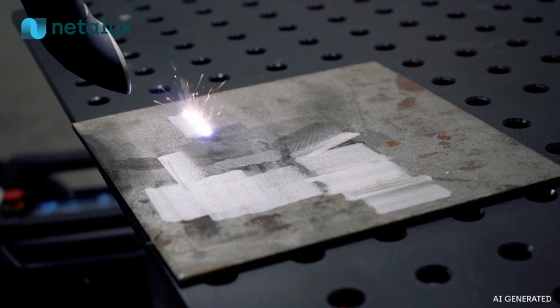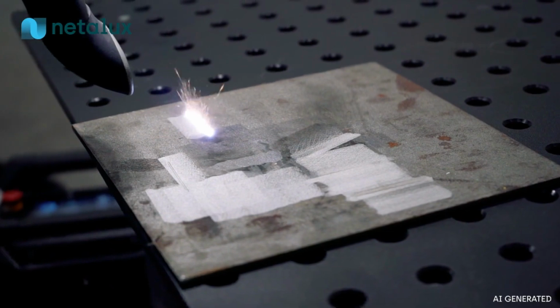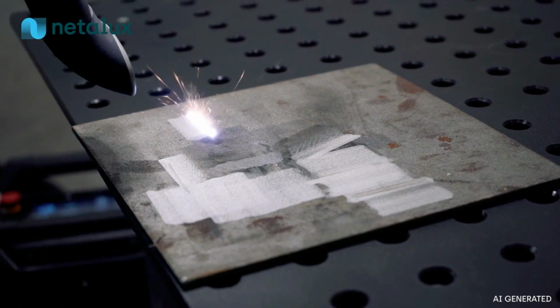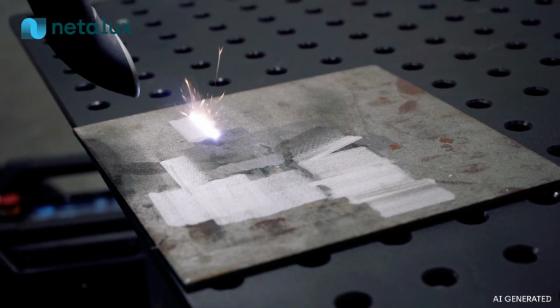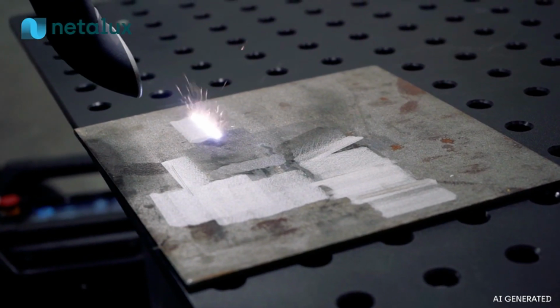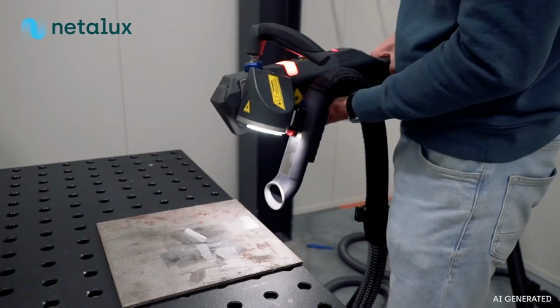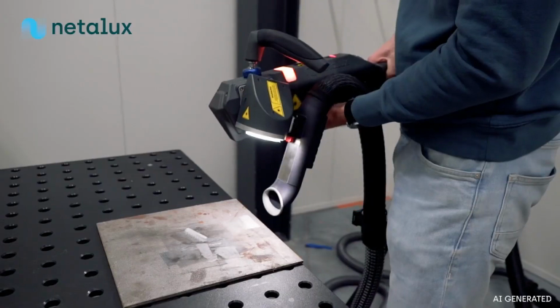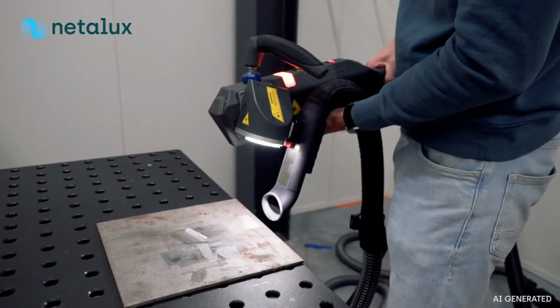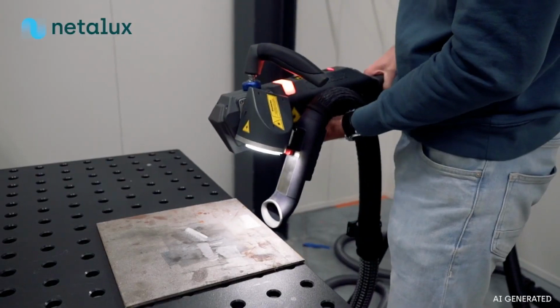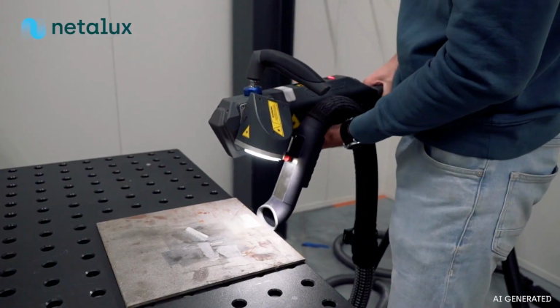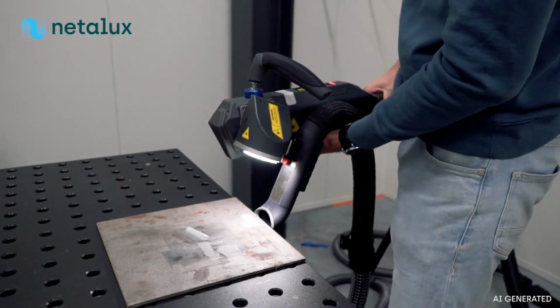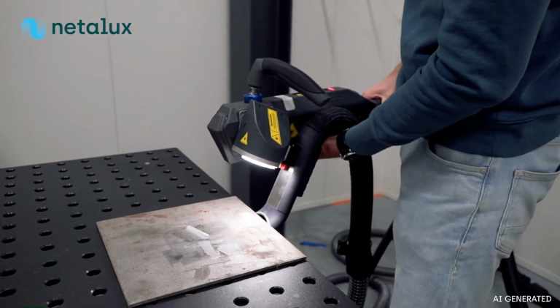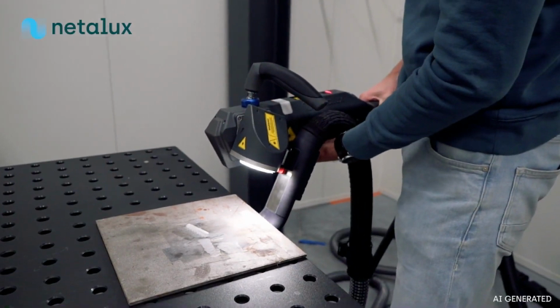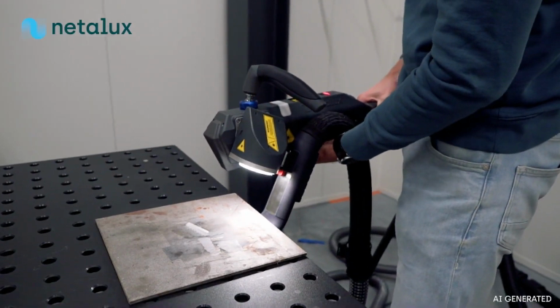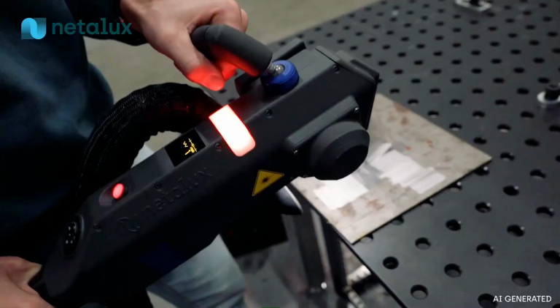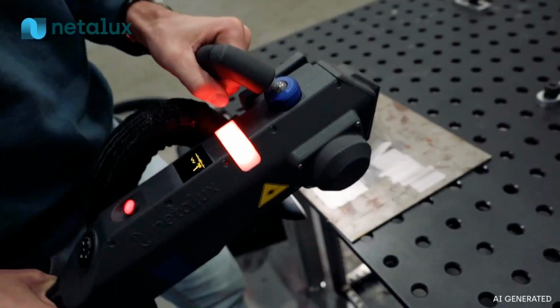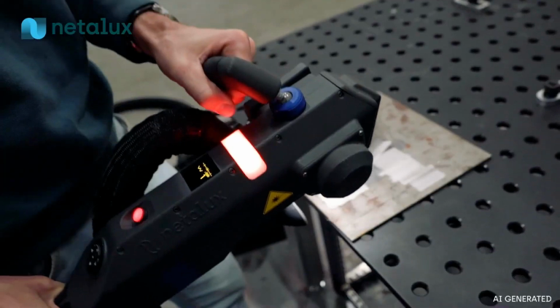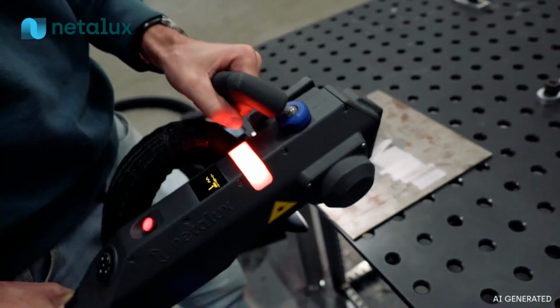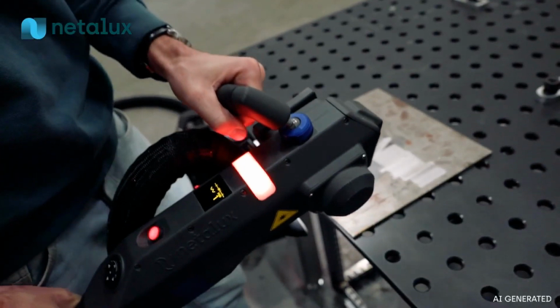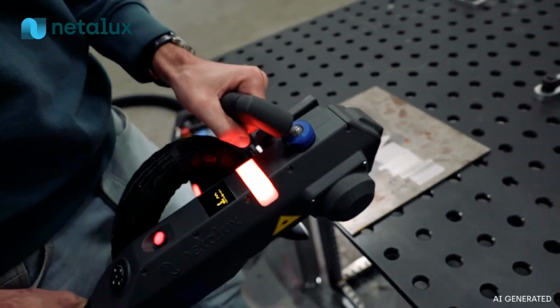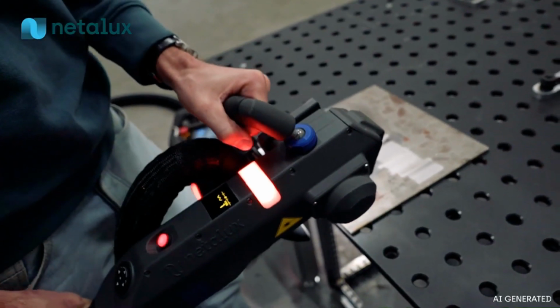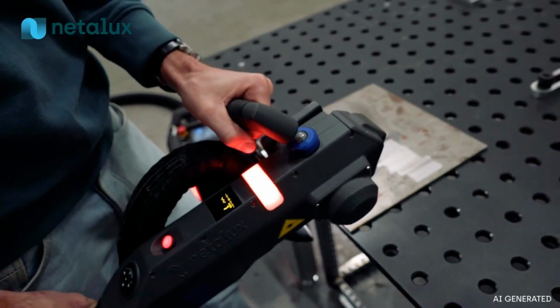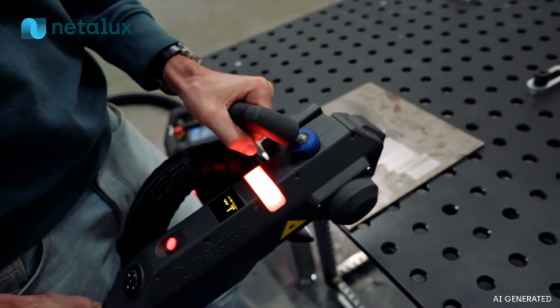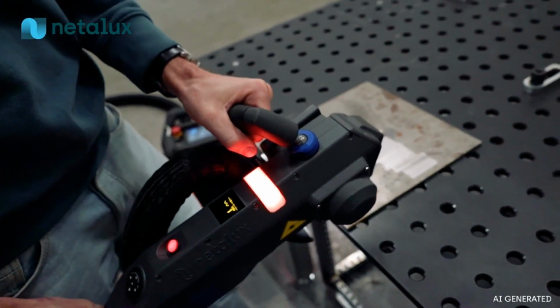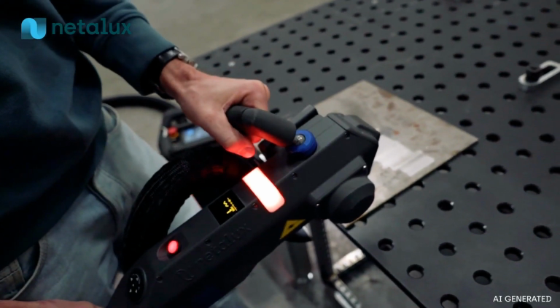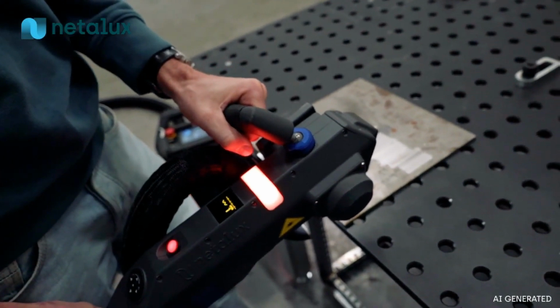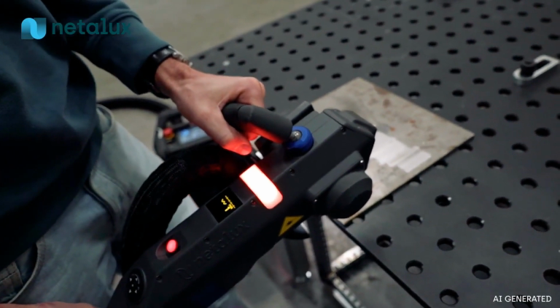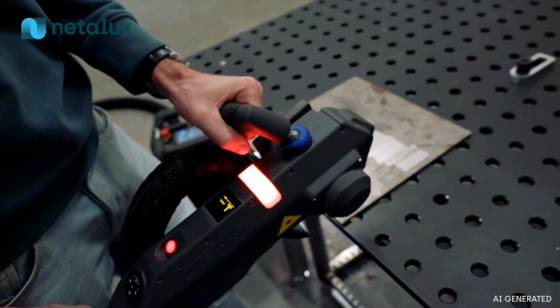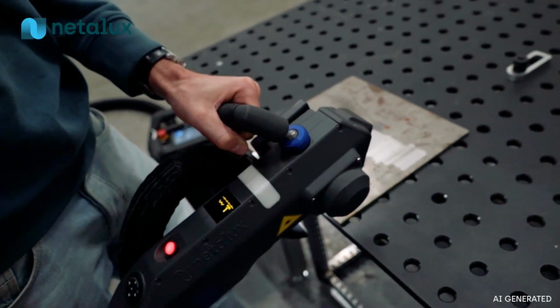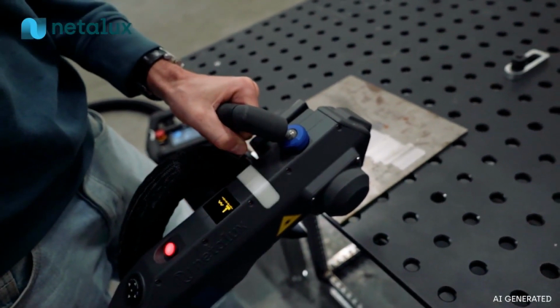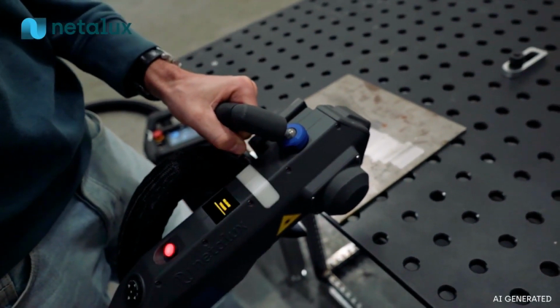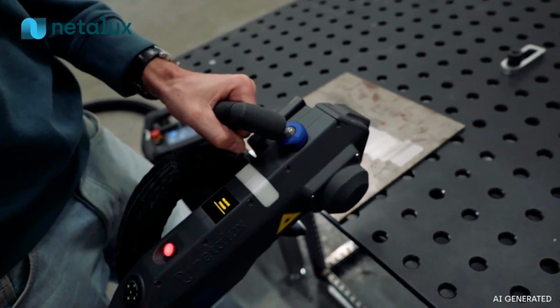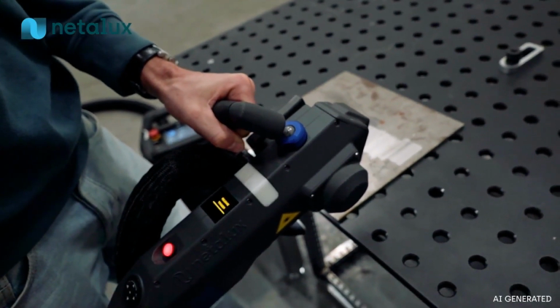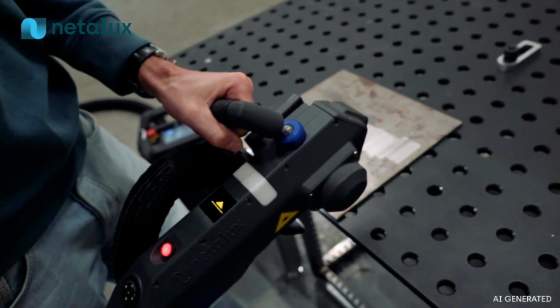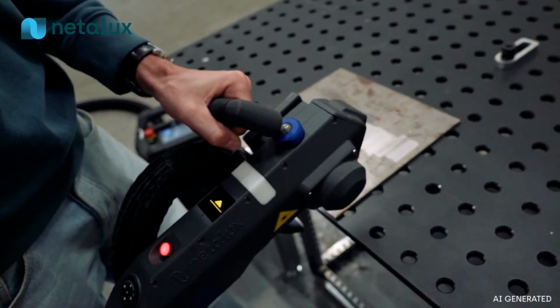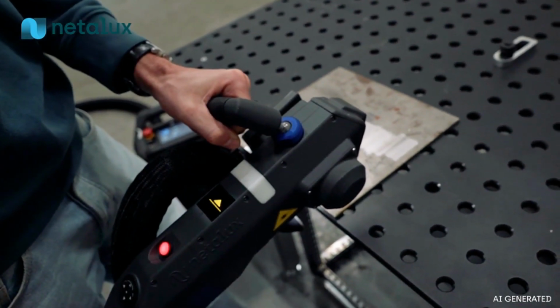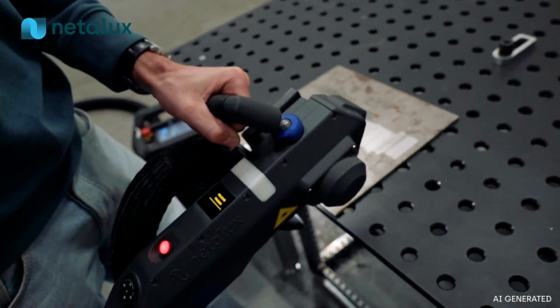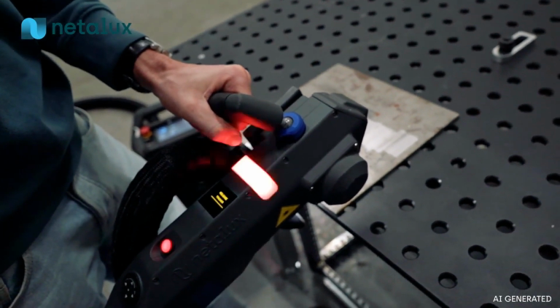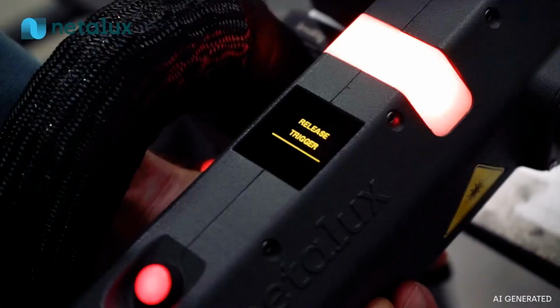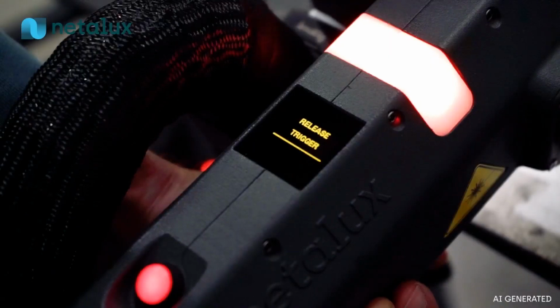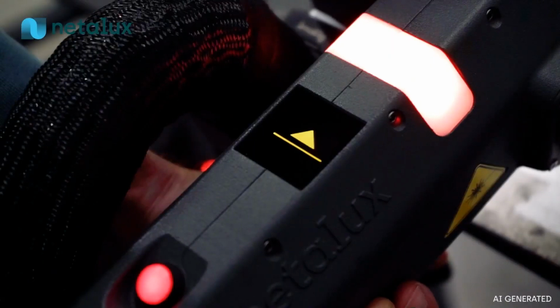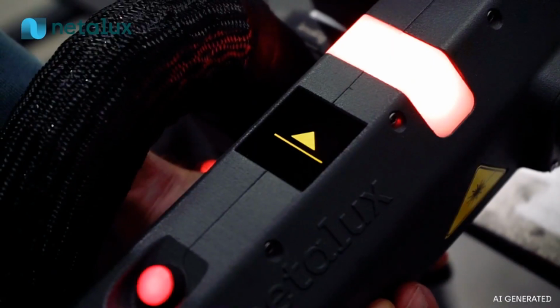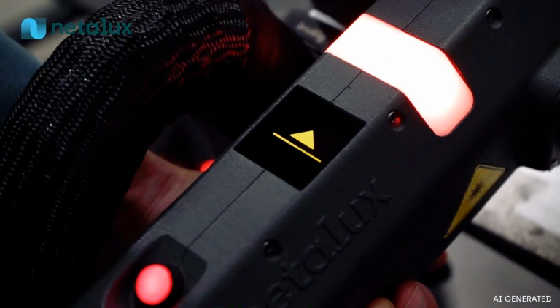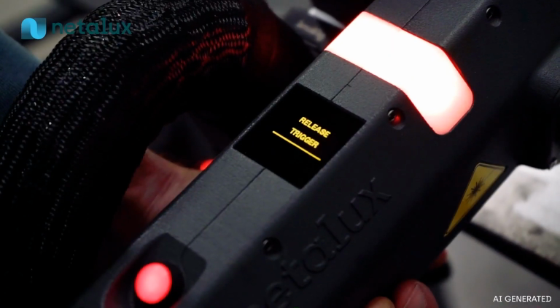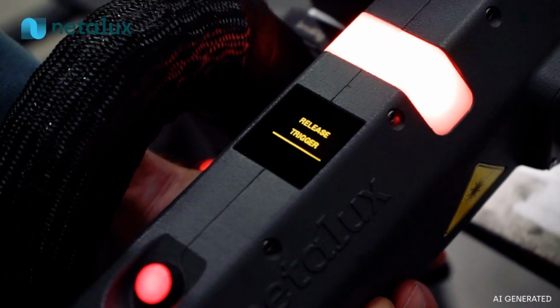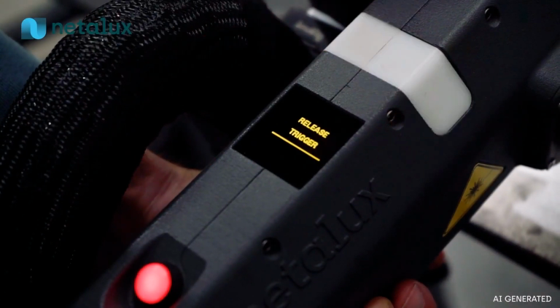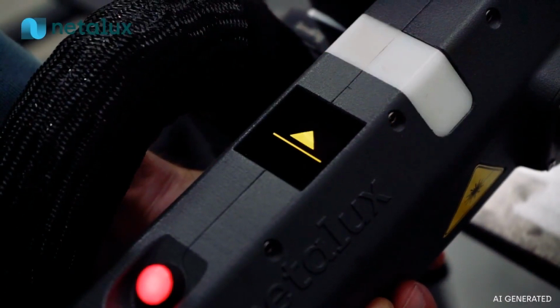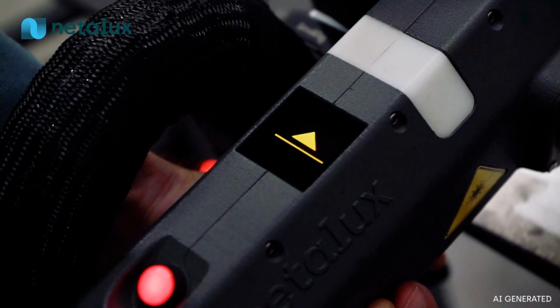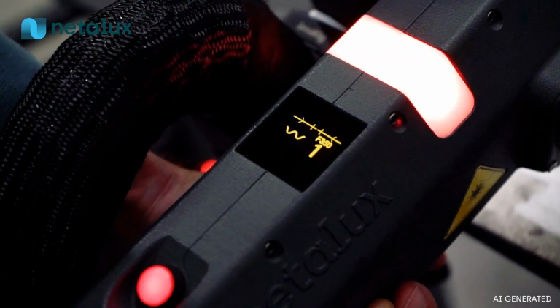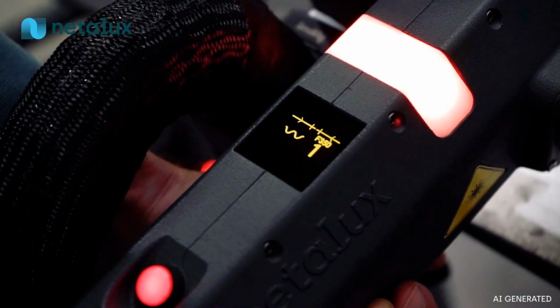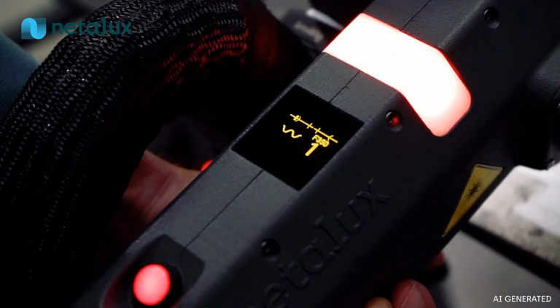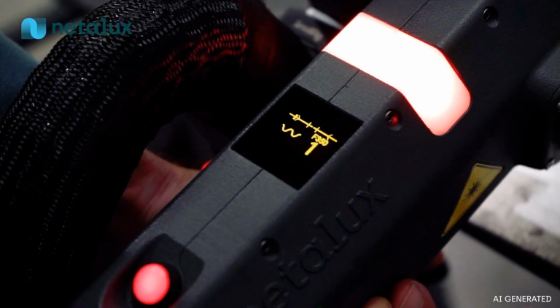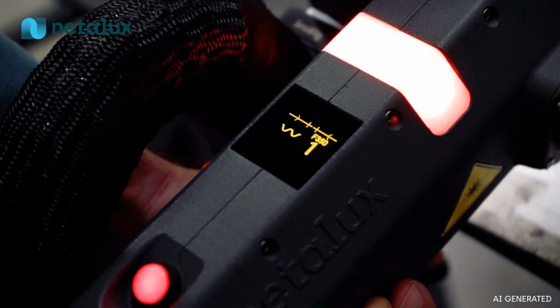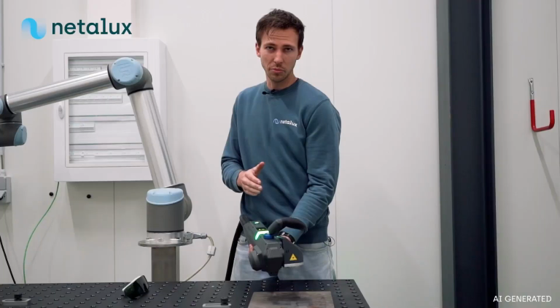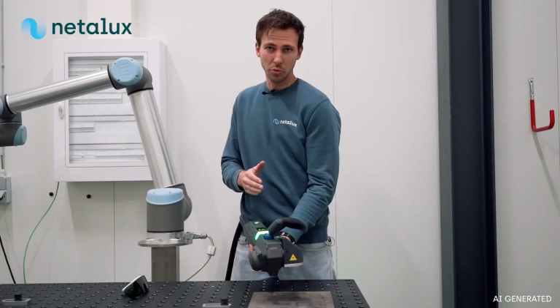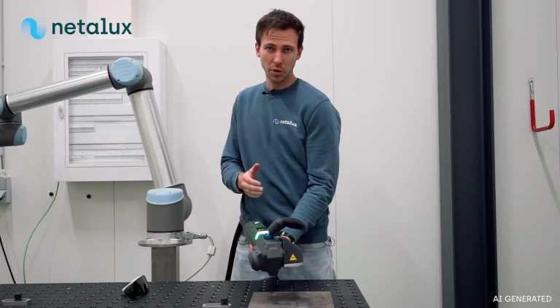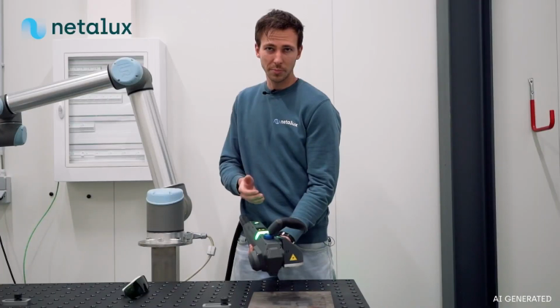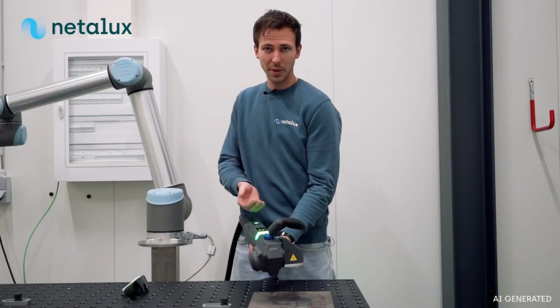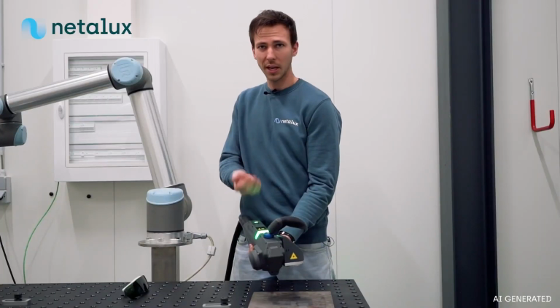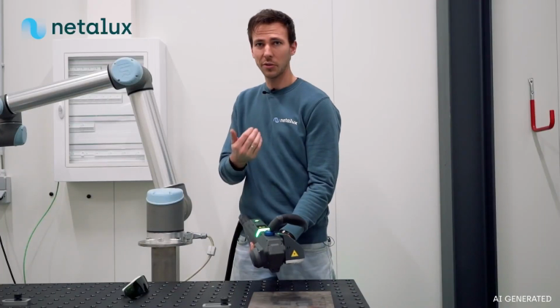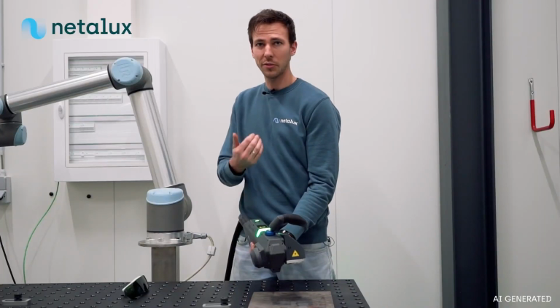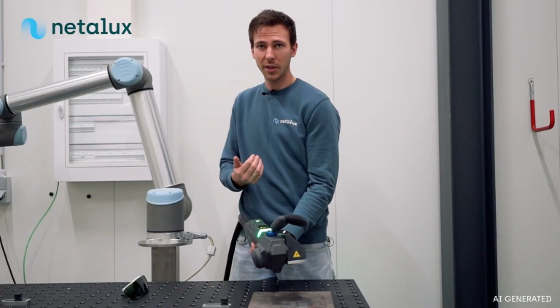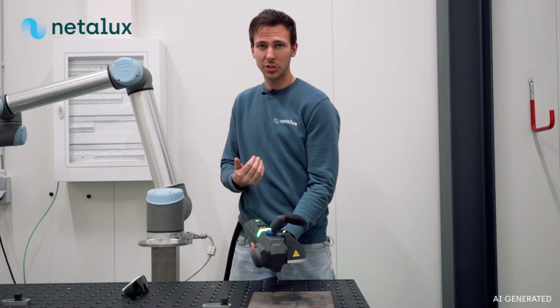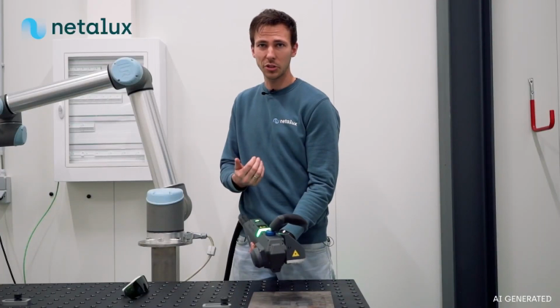If the user is too close, they'll get a notification on screen and the laser won't turn on, to avoid back reflection.